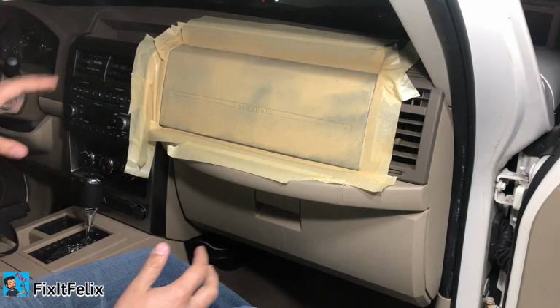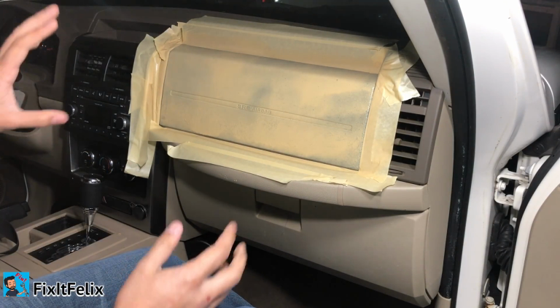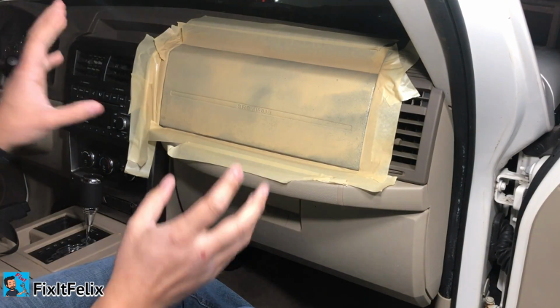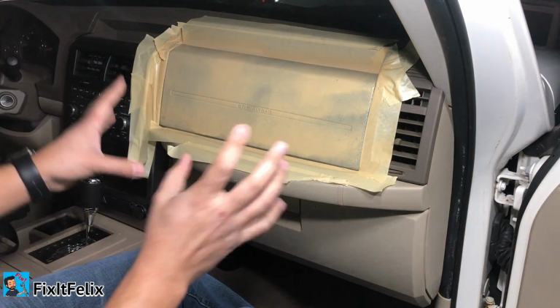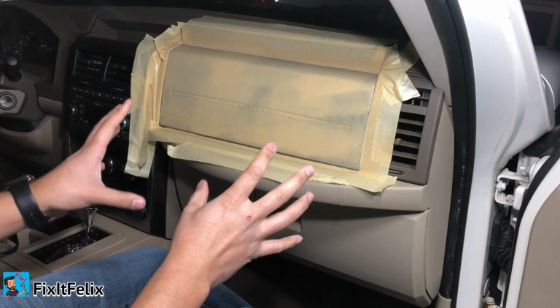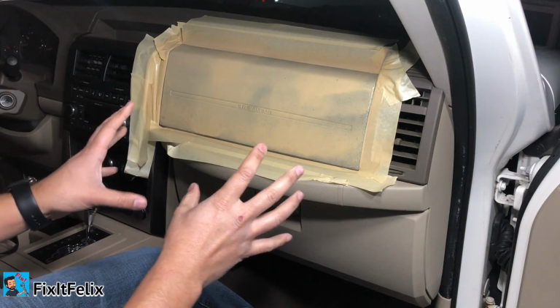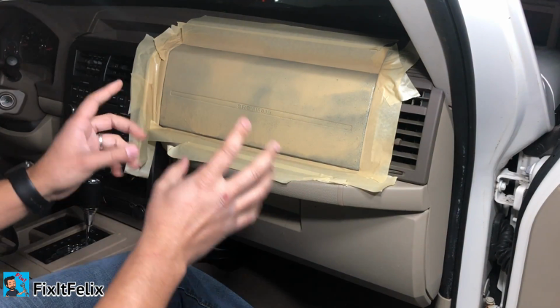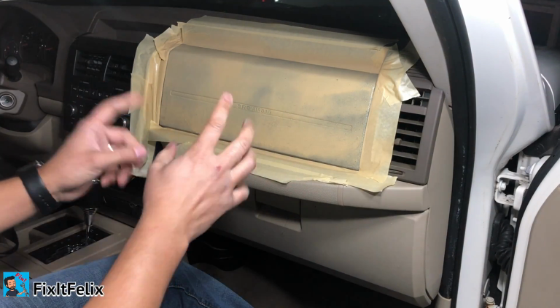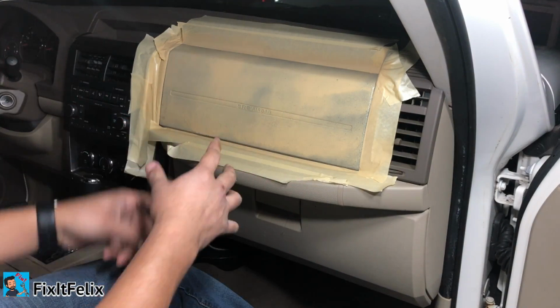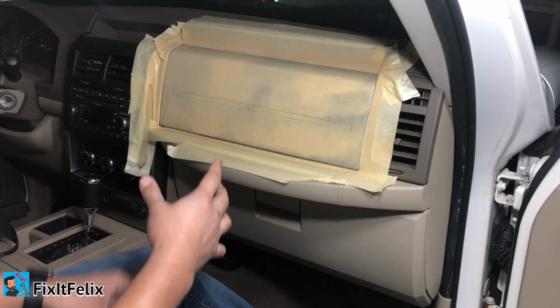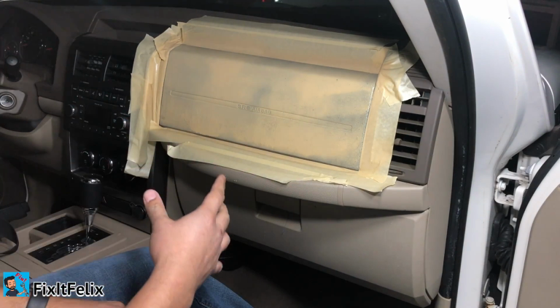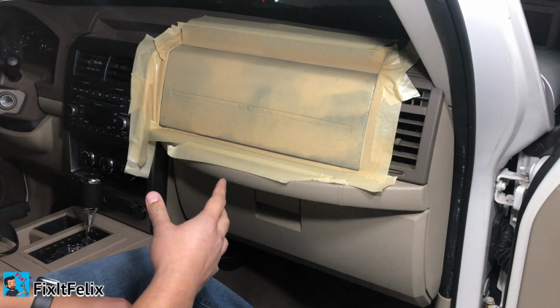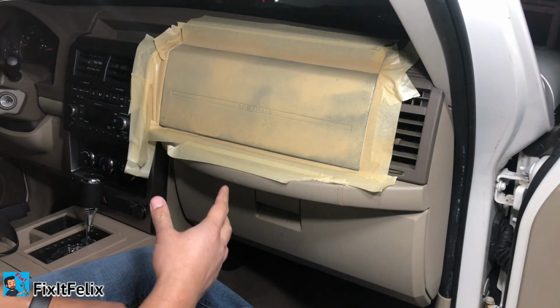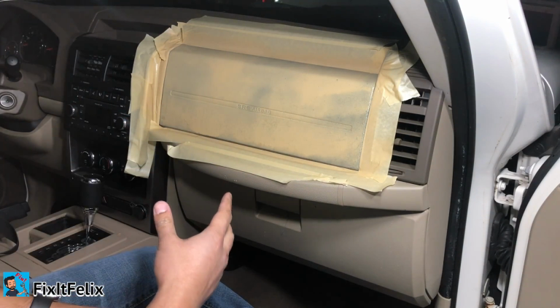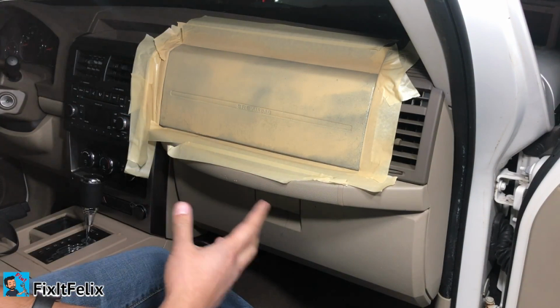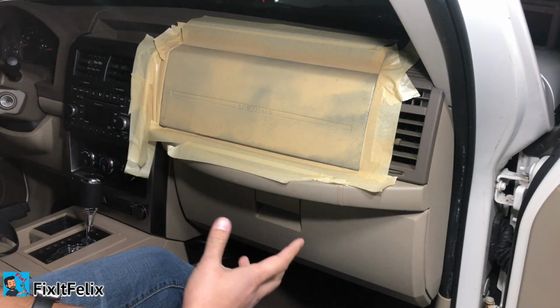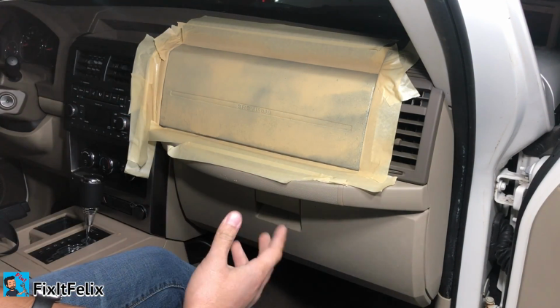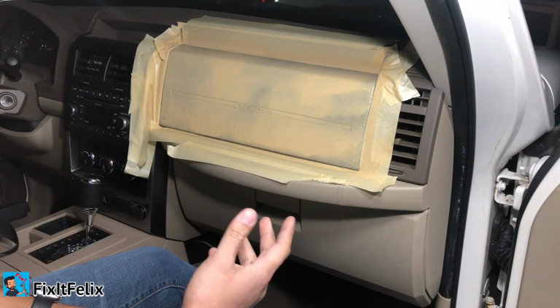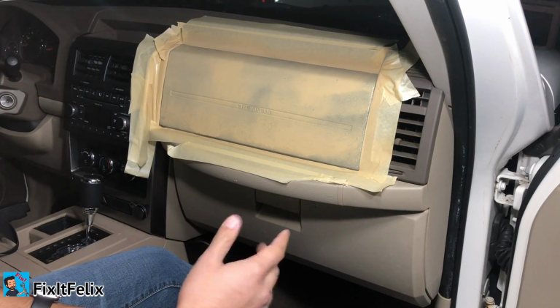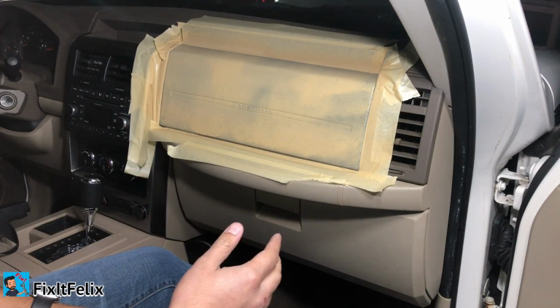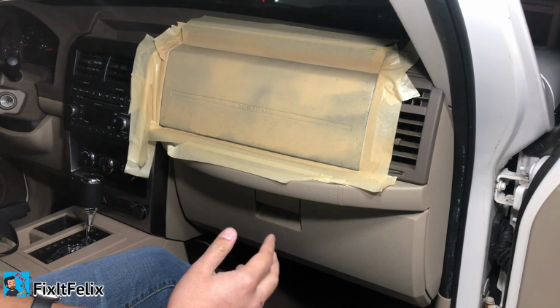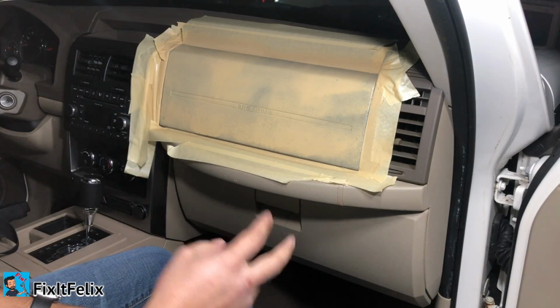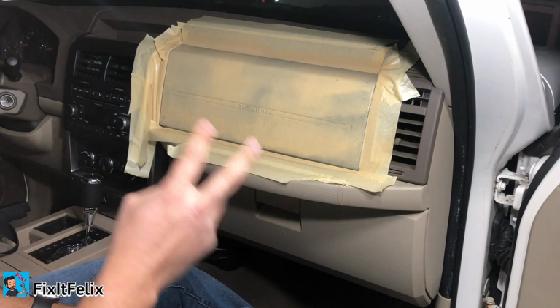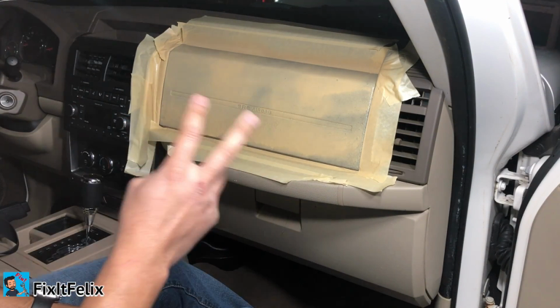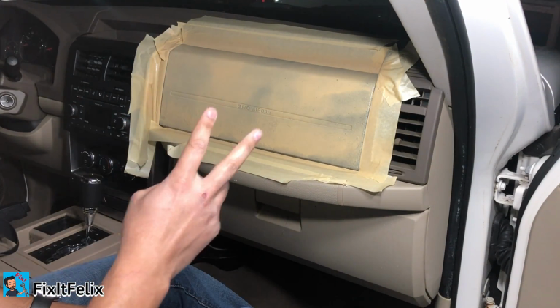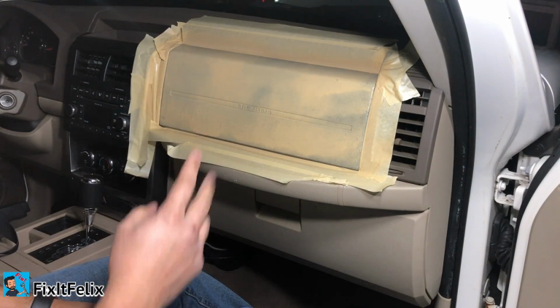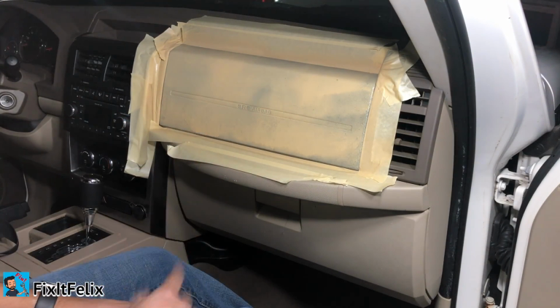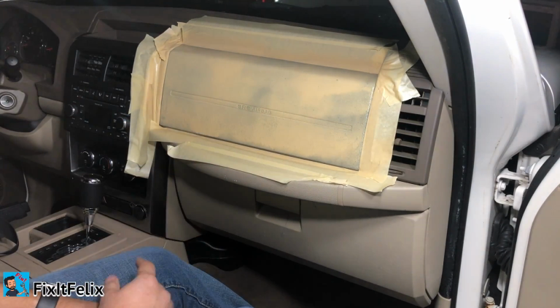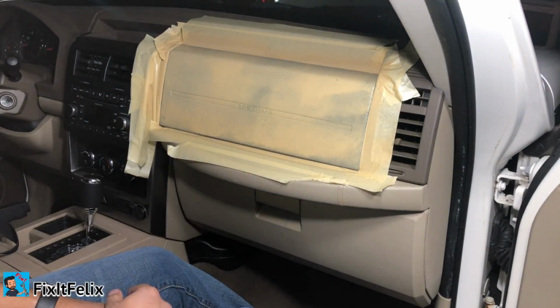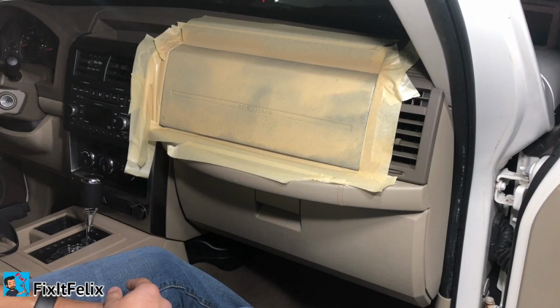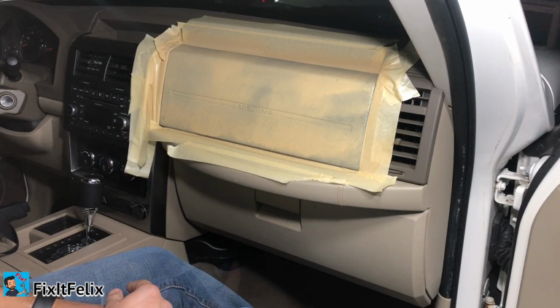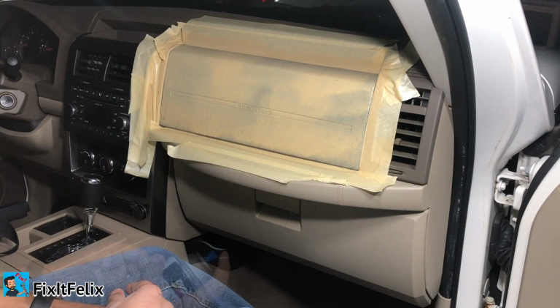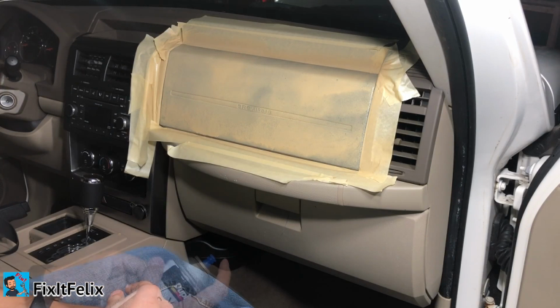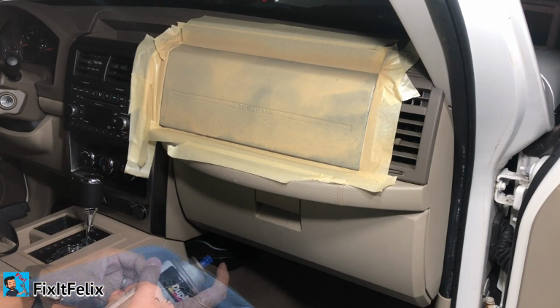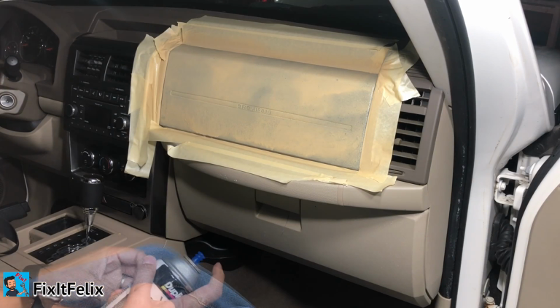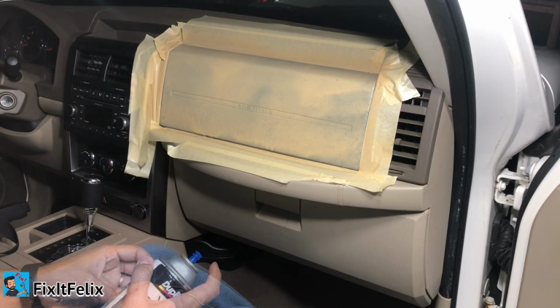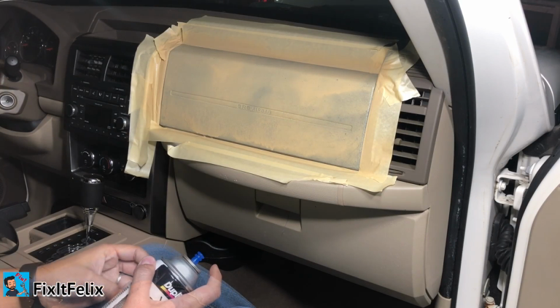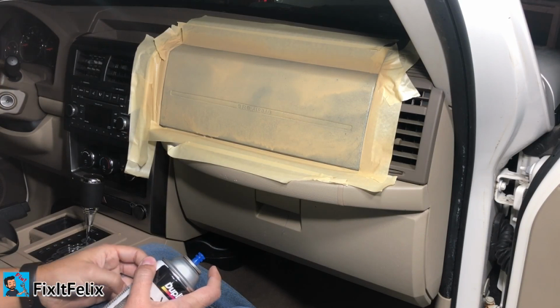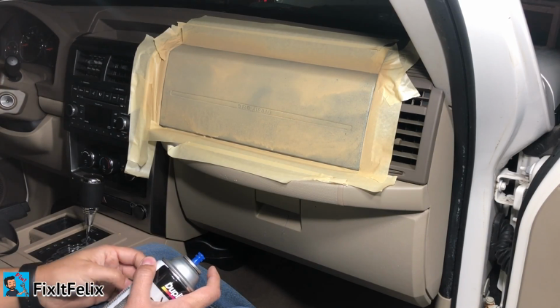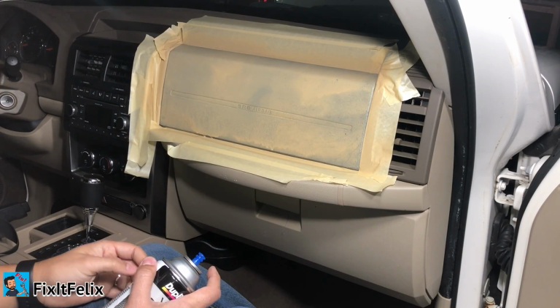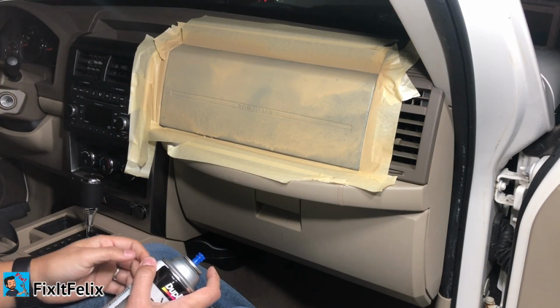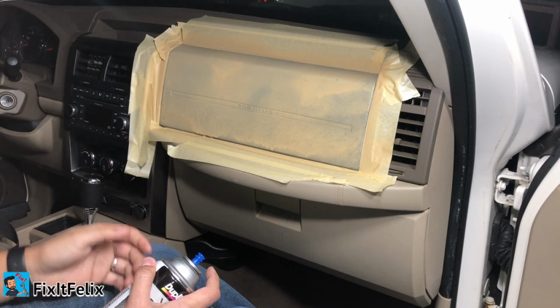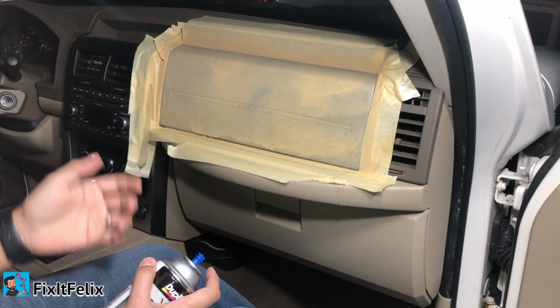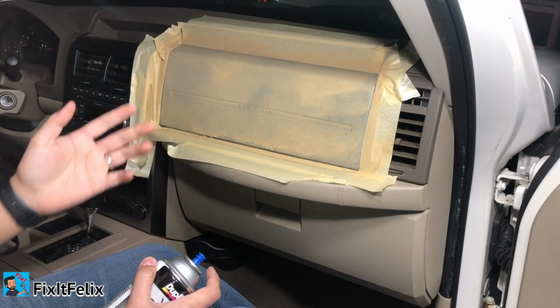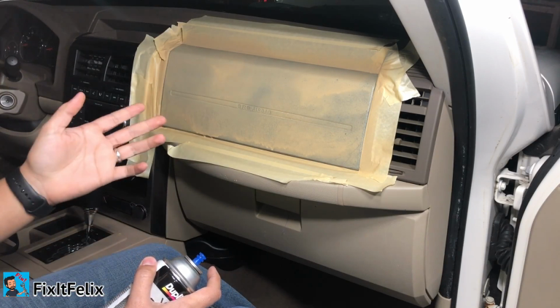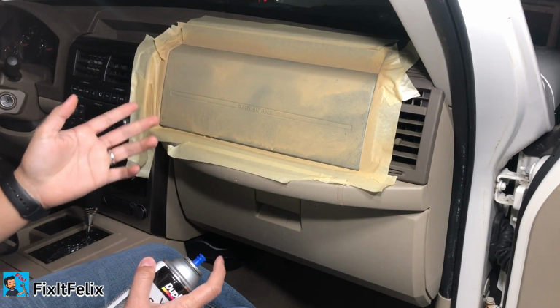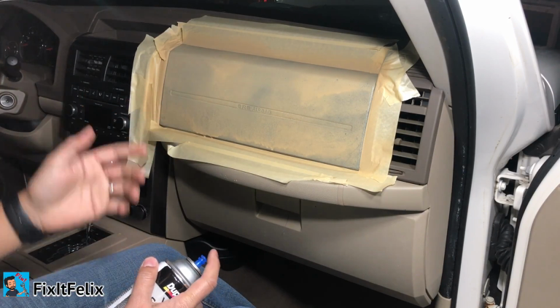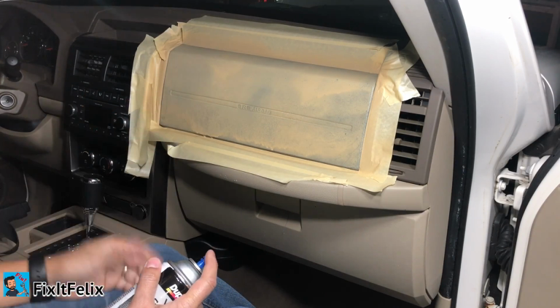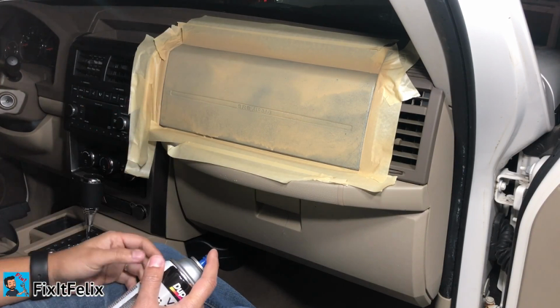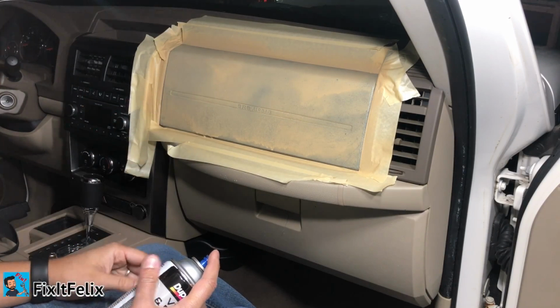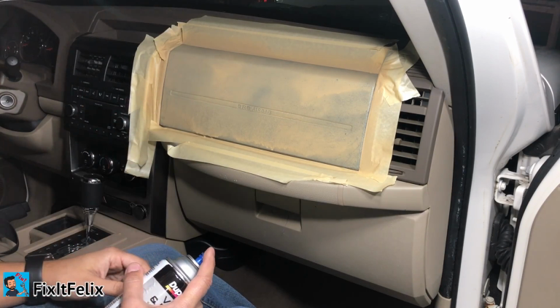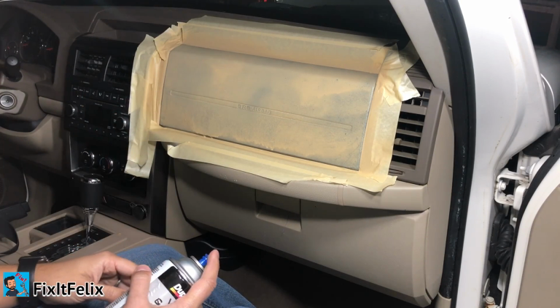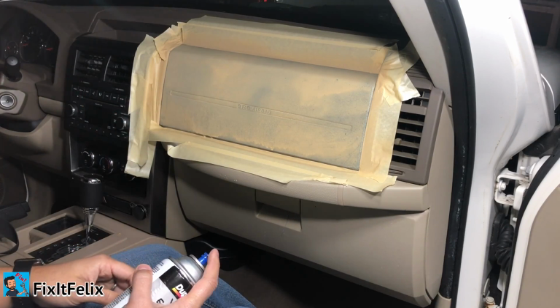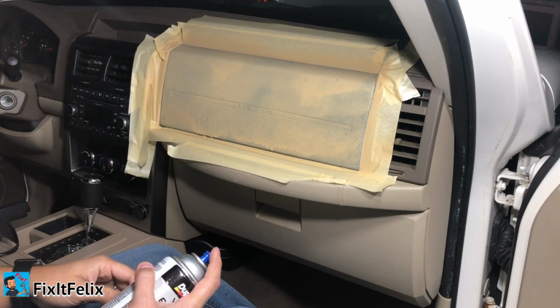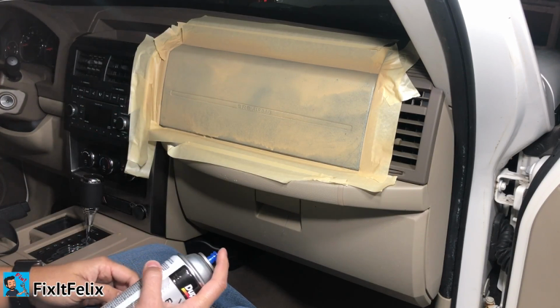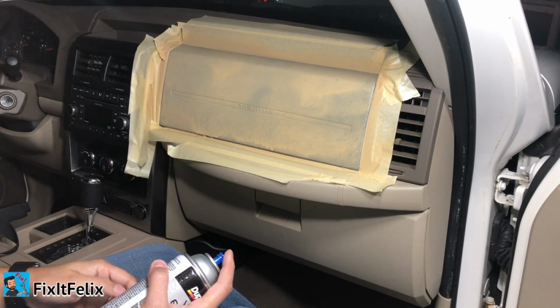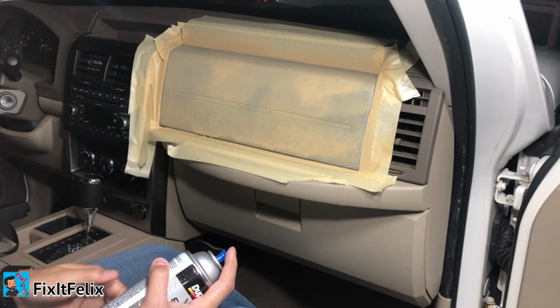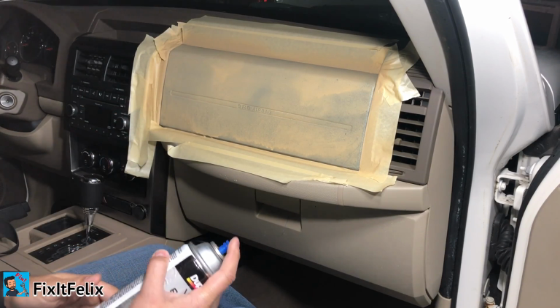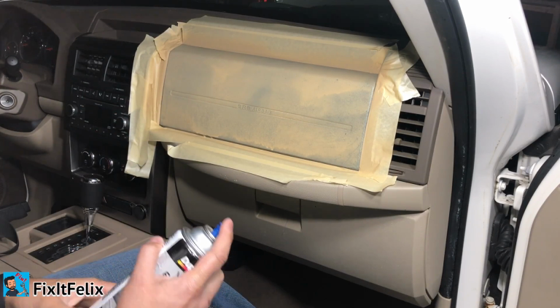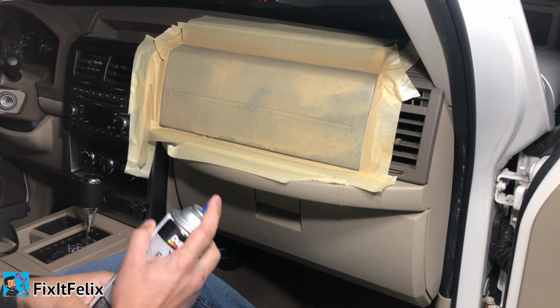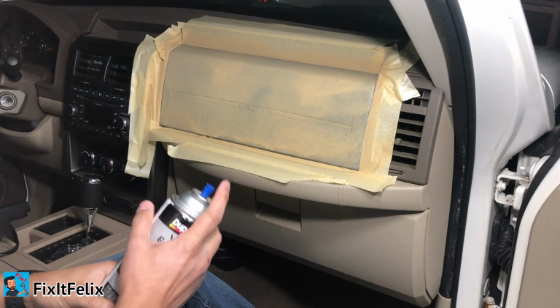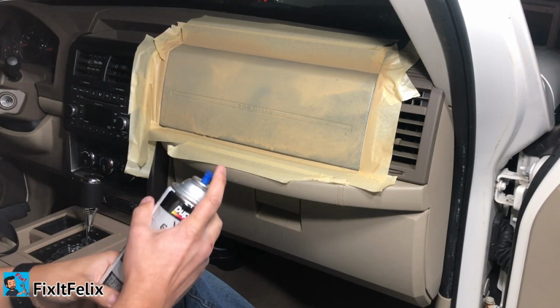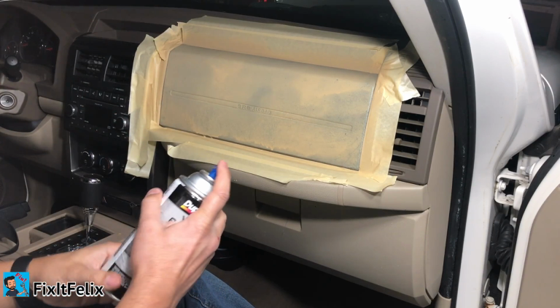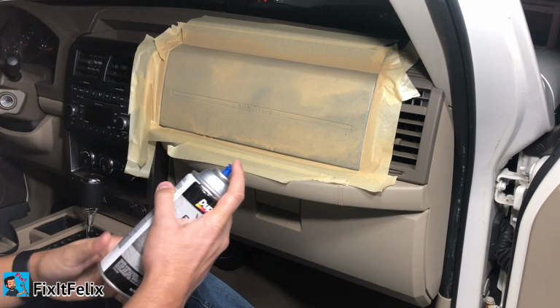We're gonna let this dry and then we're gonna do a second coating. All right, we waited five minutes — now we're doing the second coating.